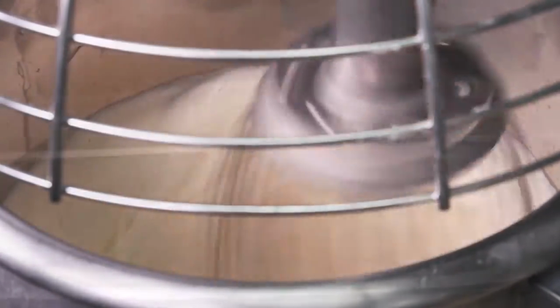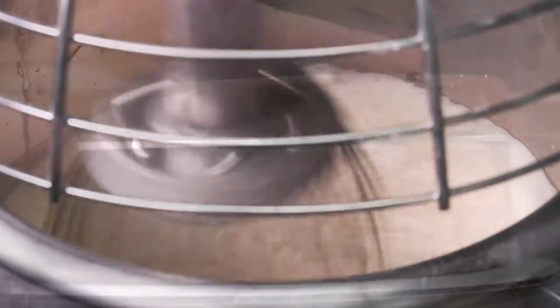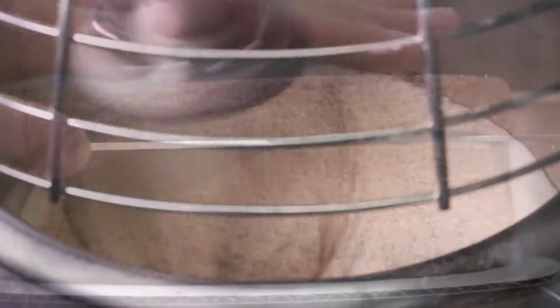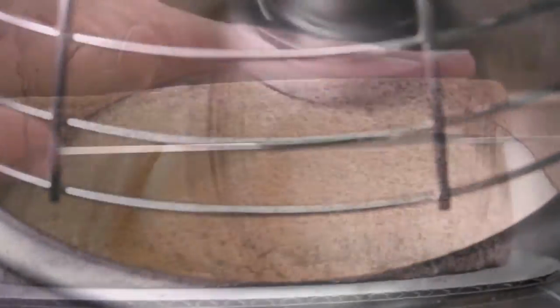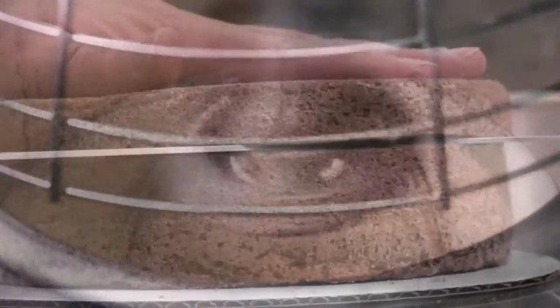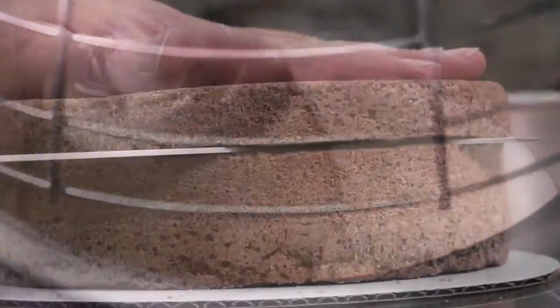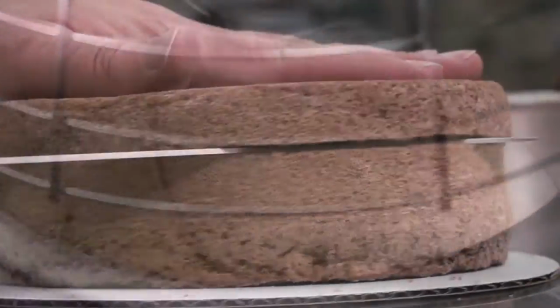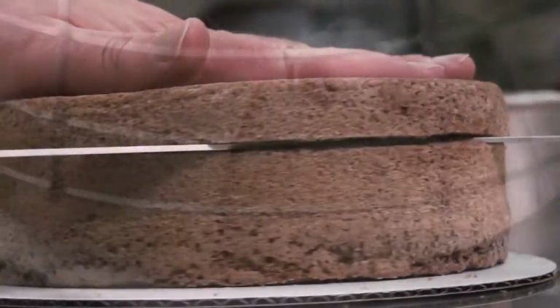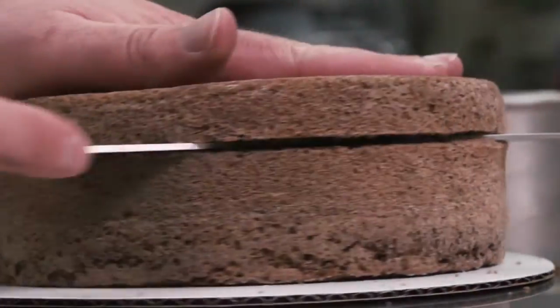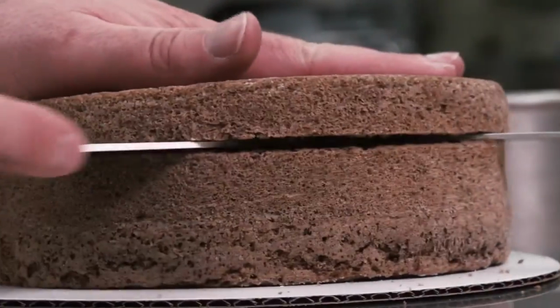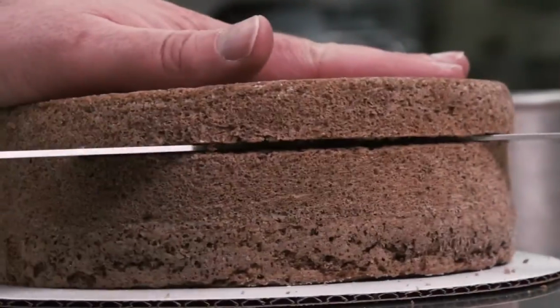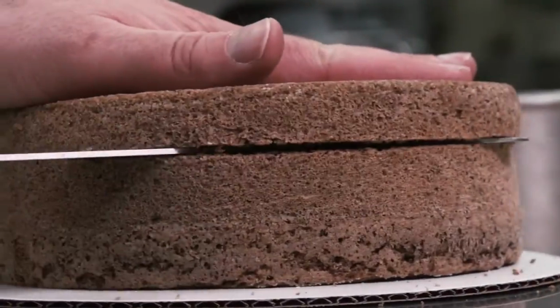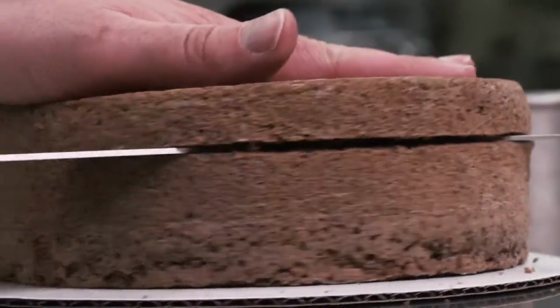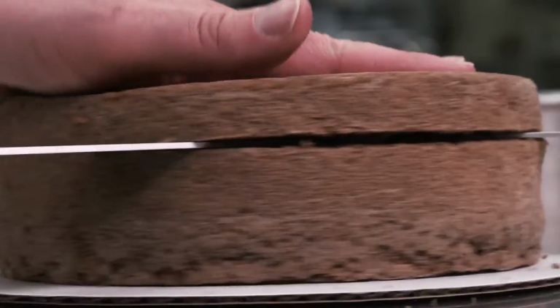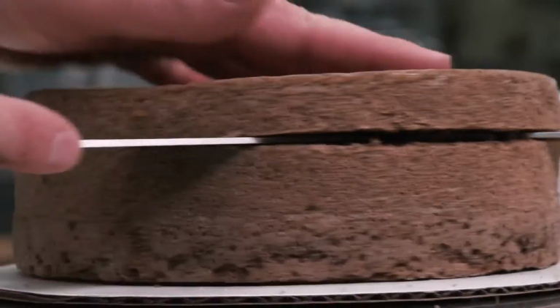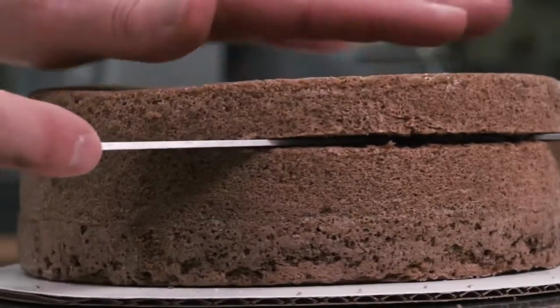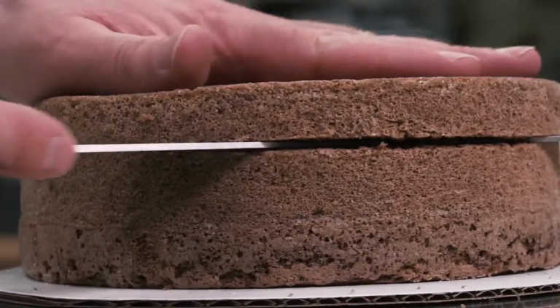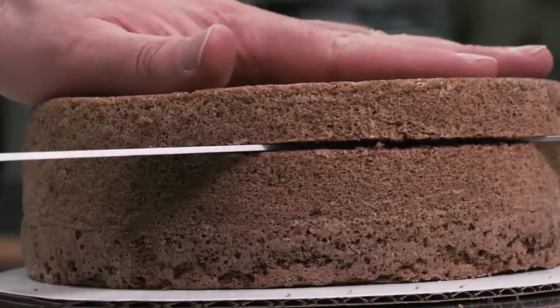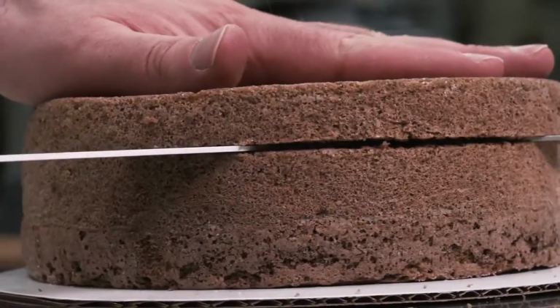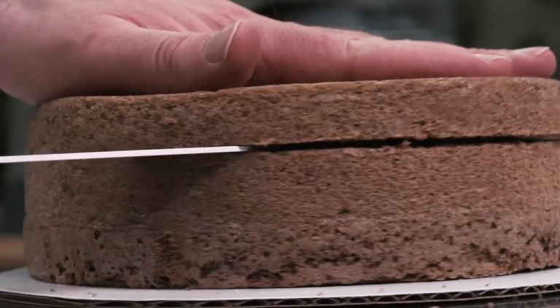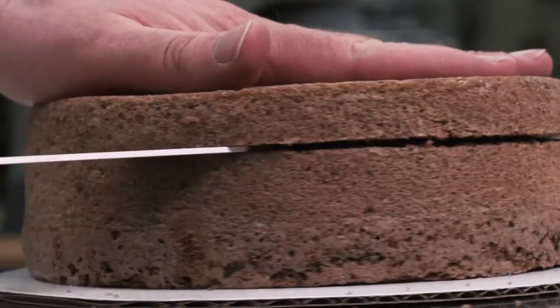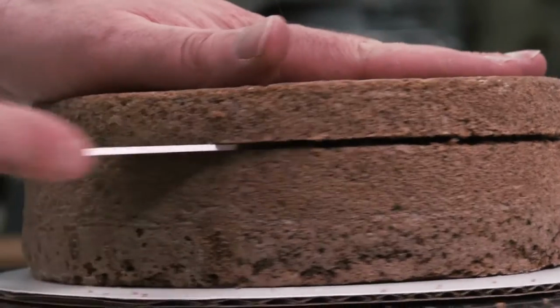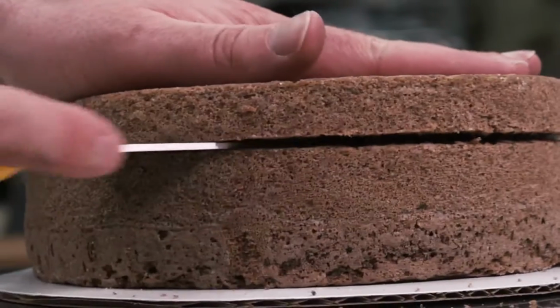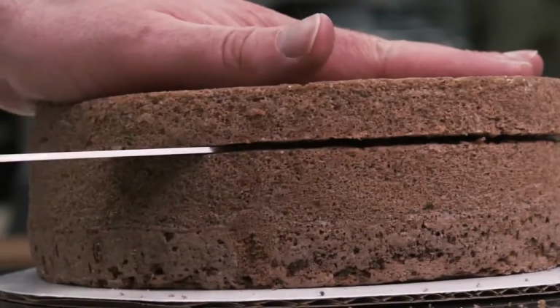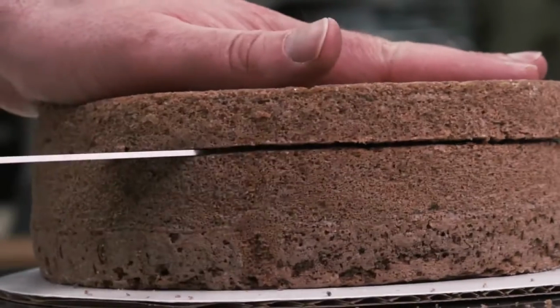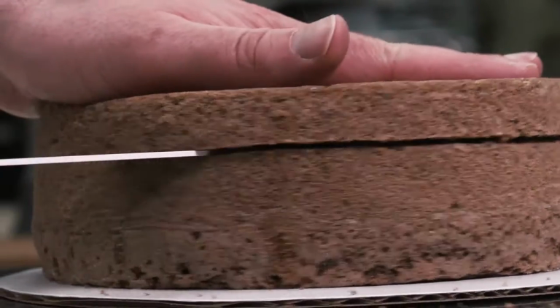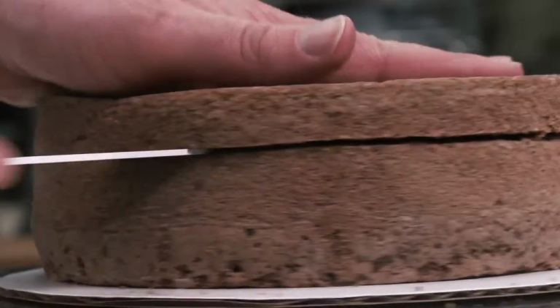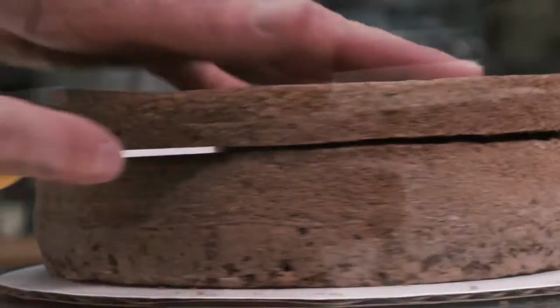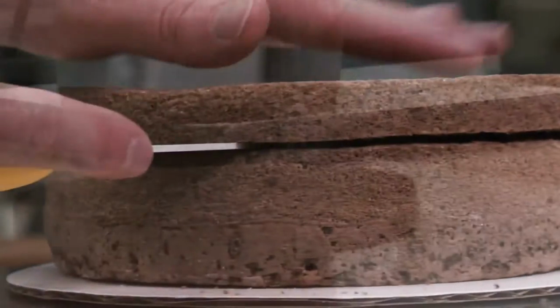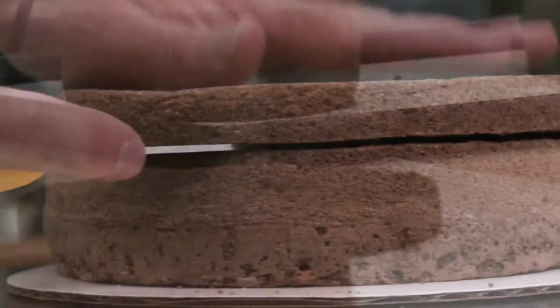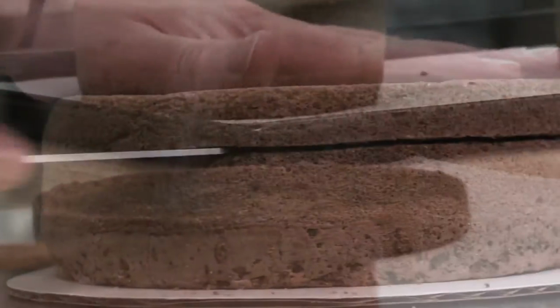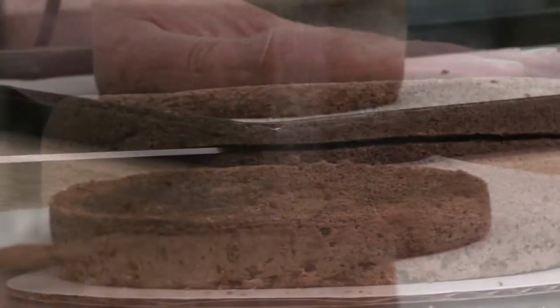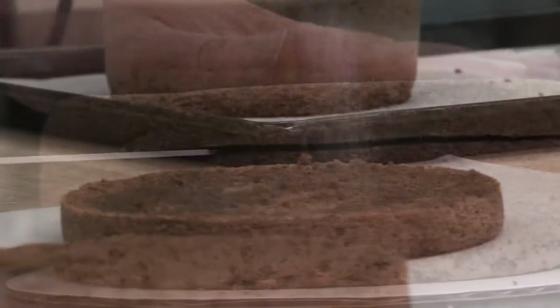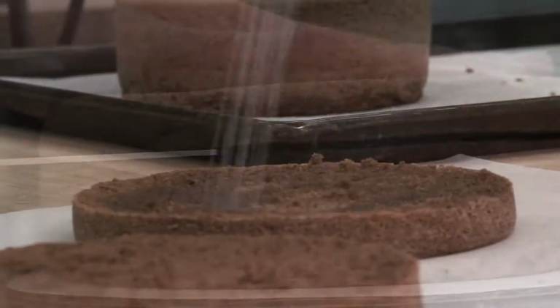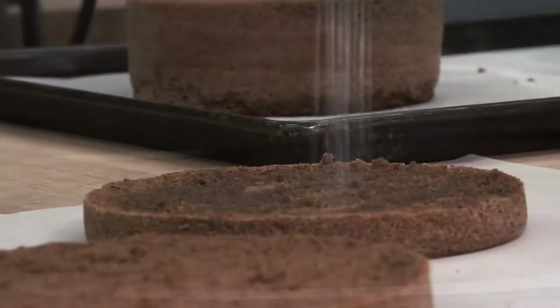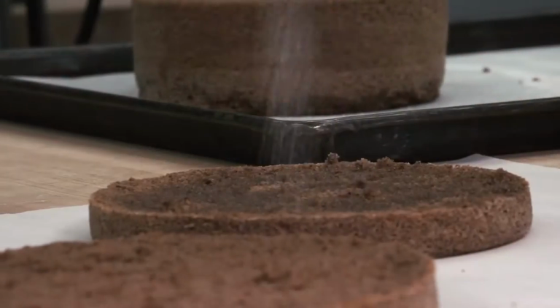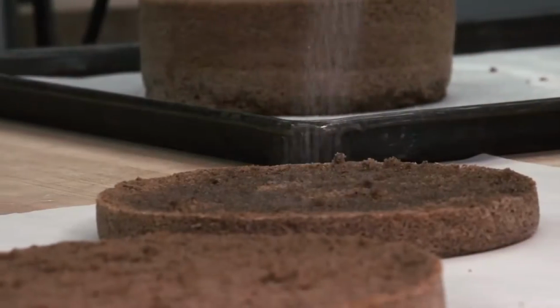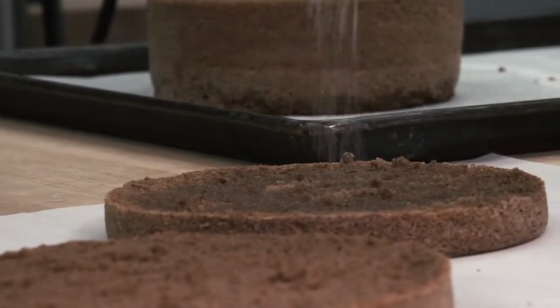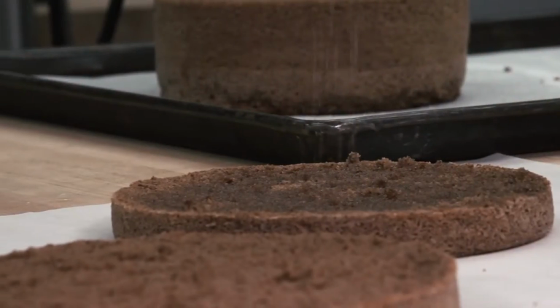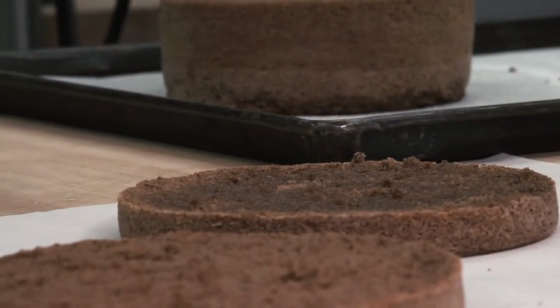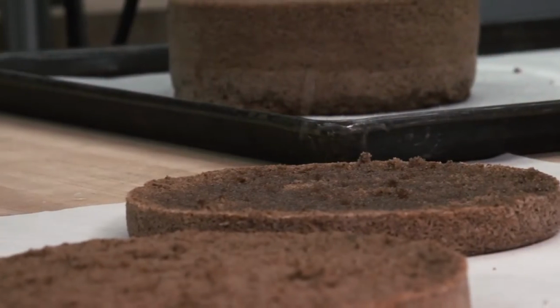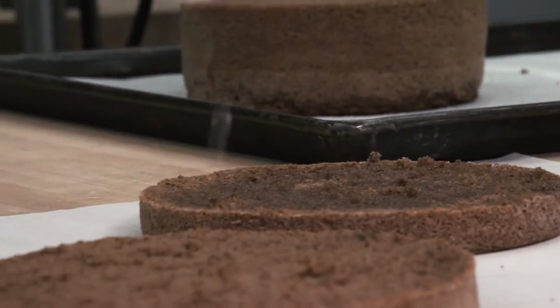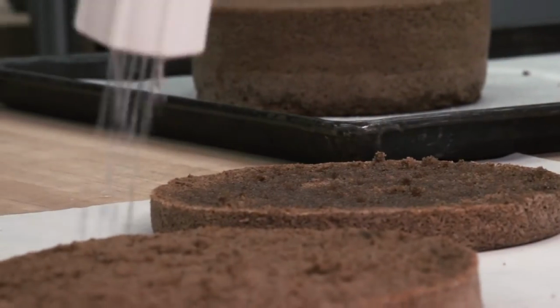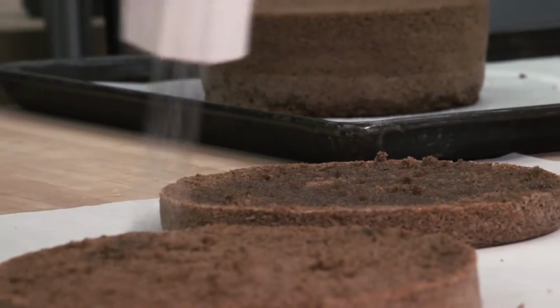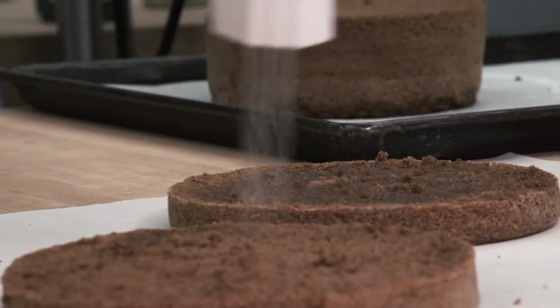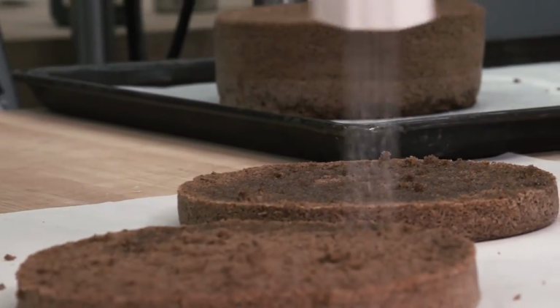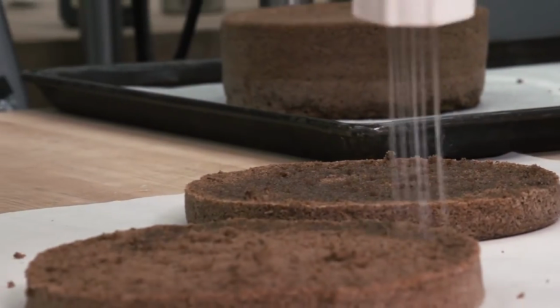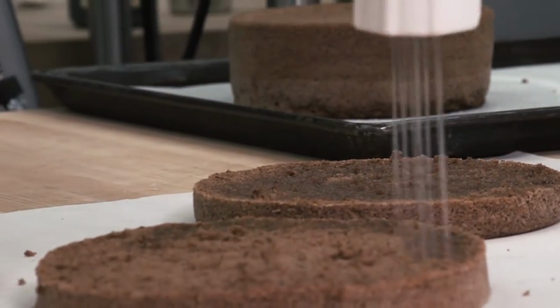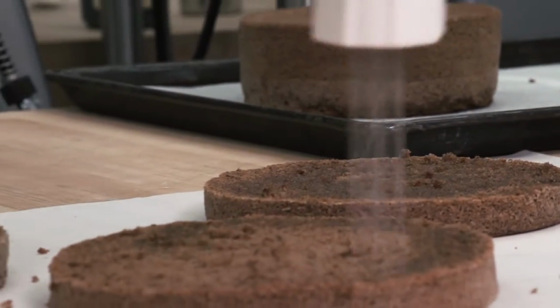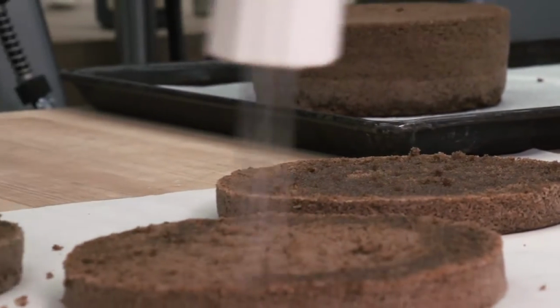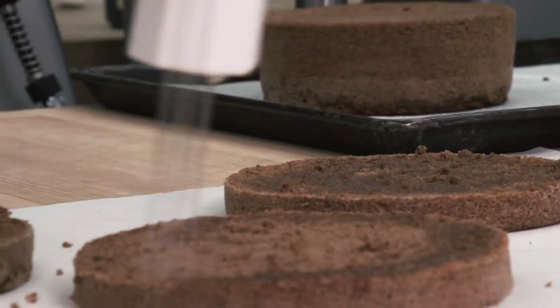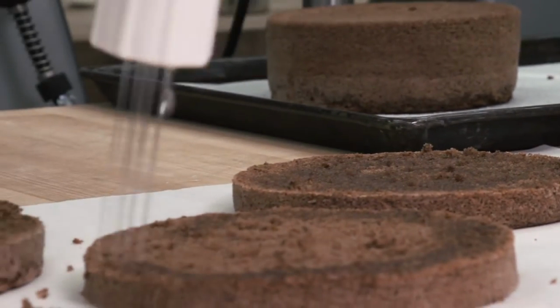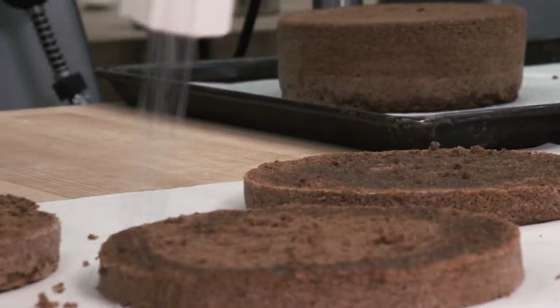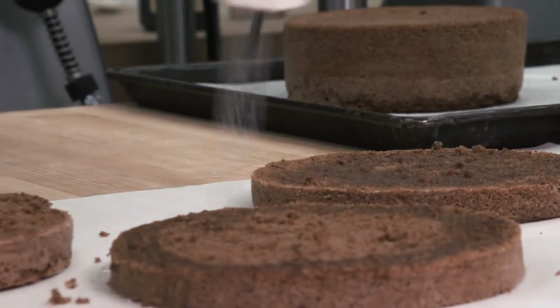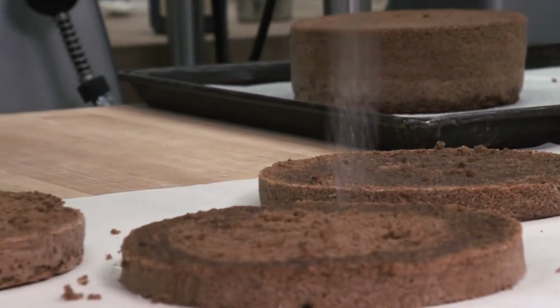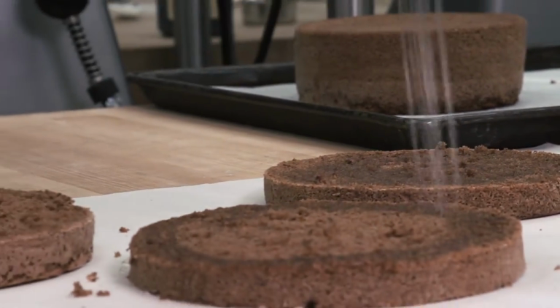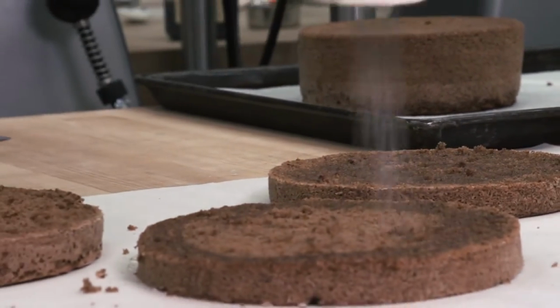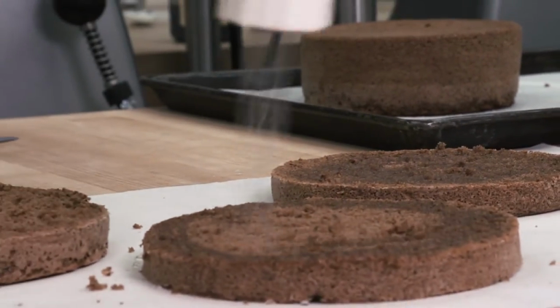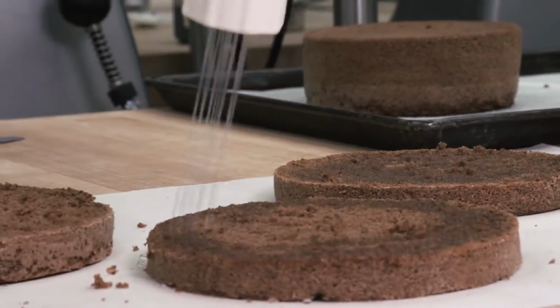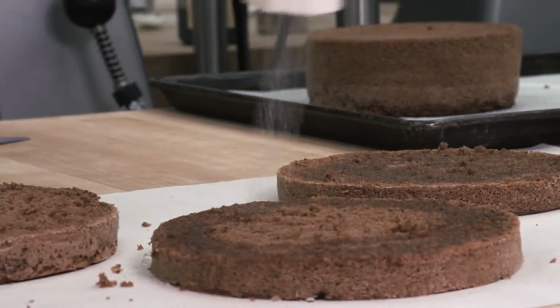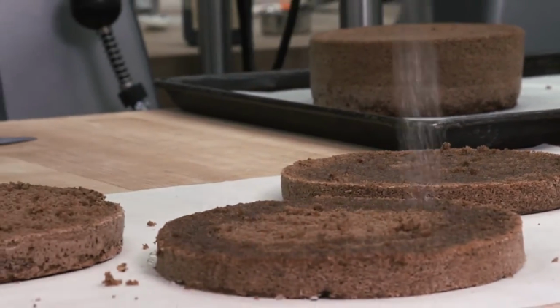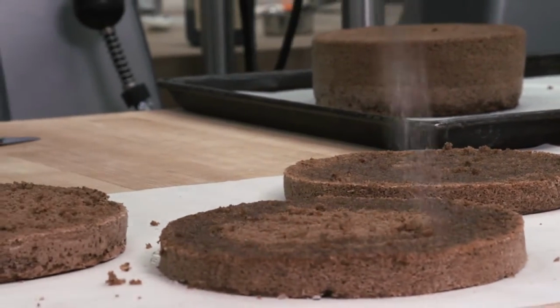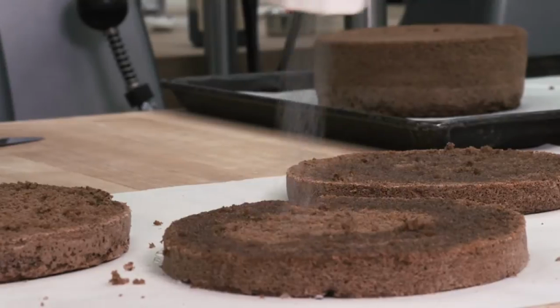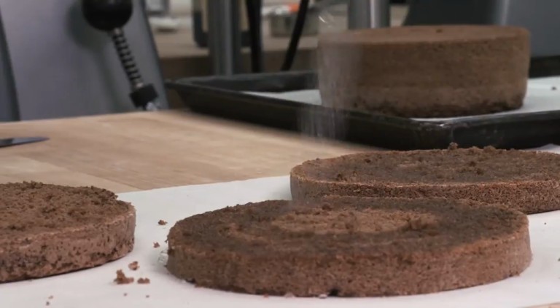Because sponge cakes are firm and stable, bakeries and pastry shops prefer these cakes for decorating and soaking in simple syrup.